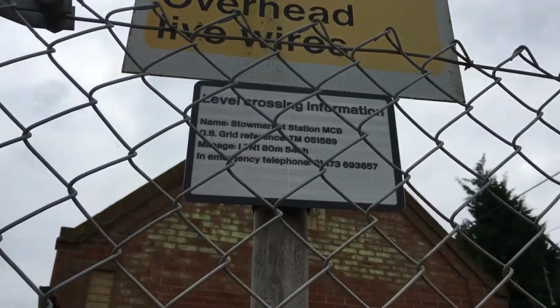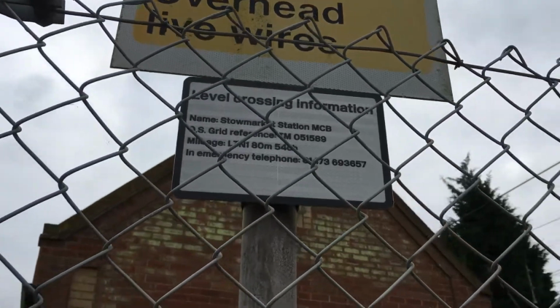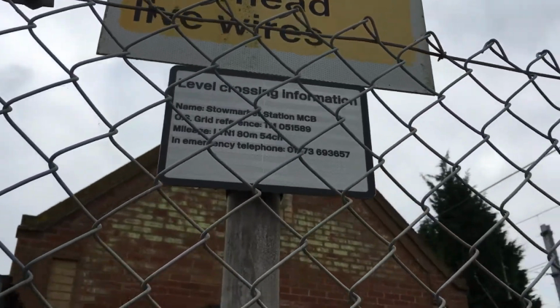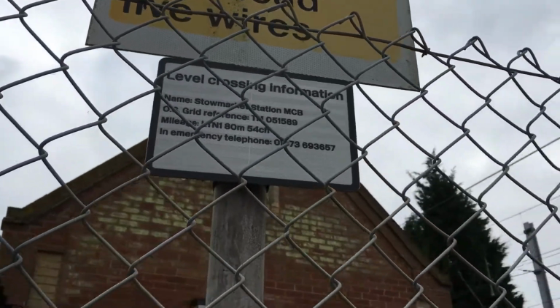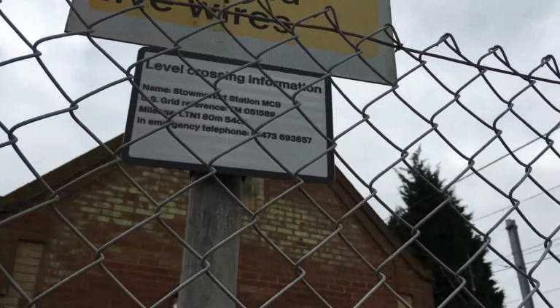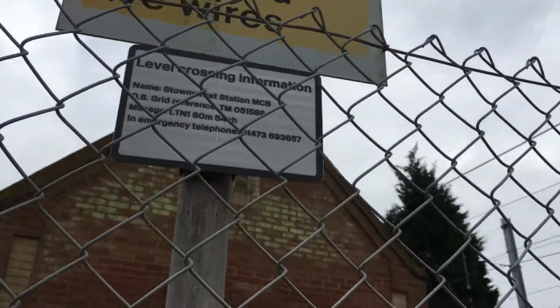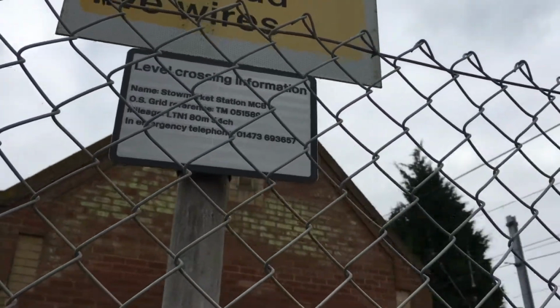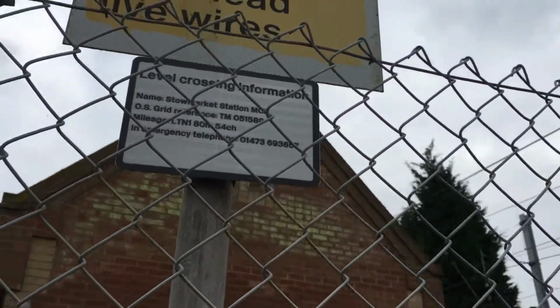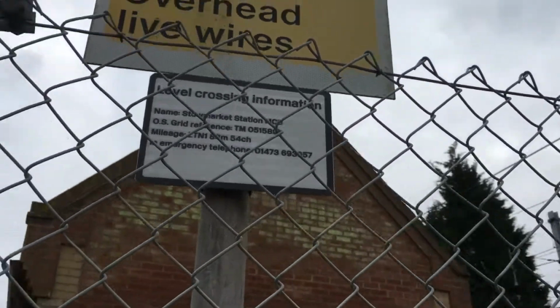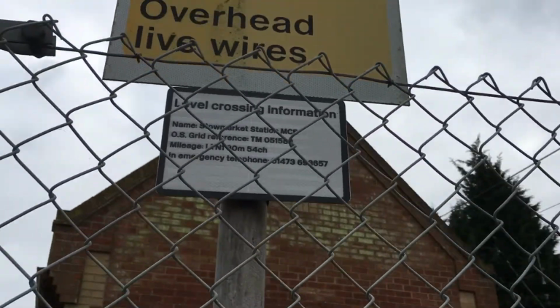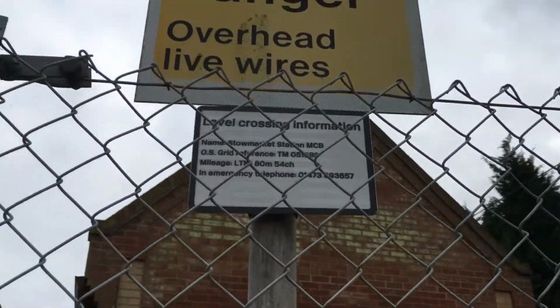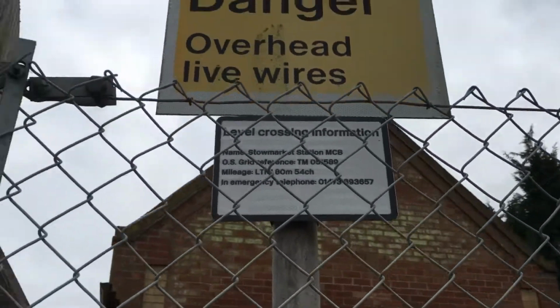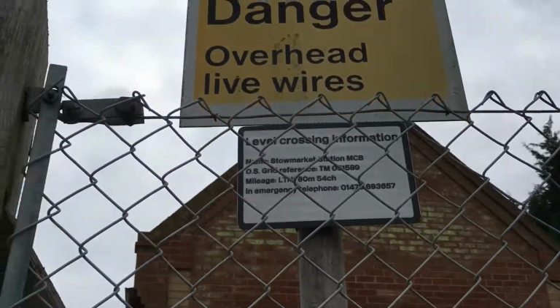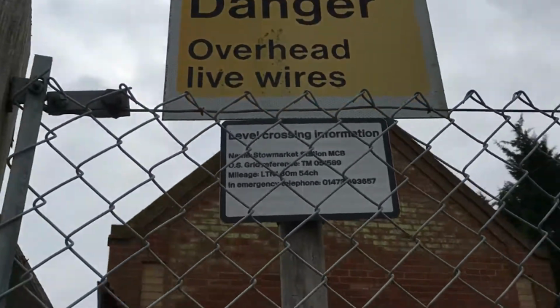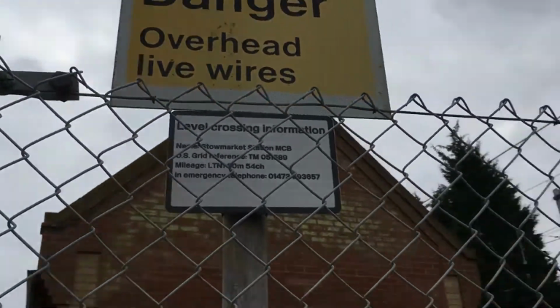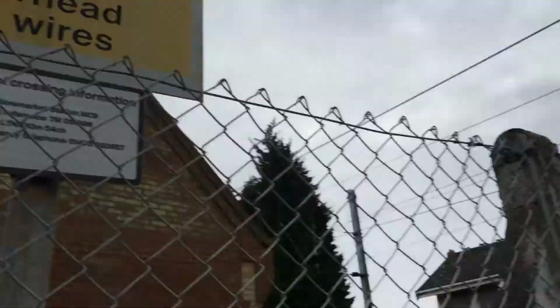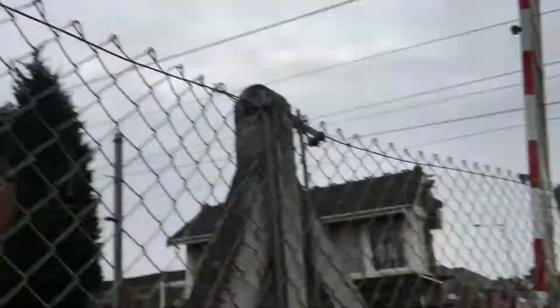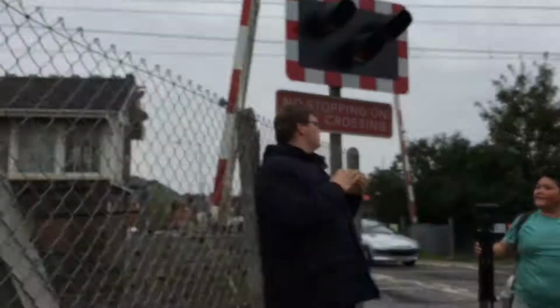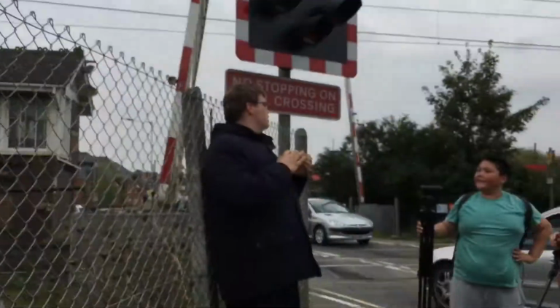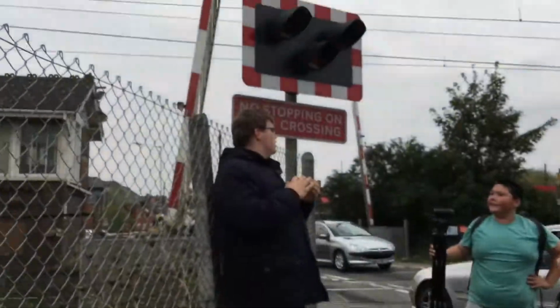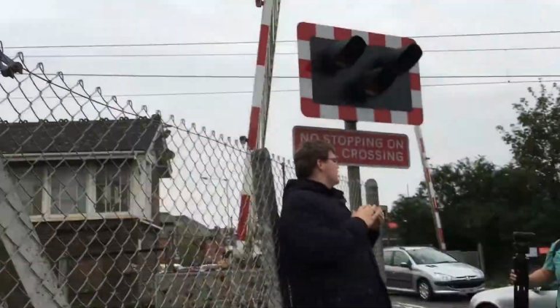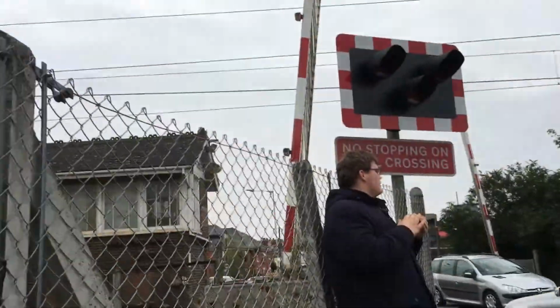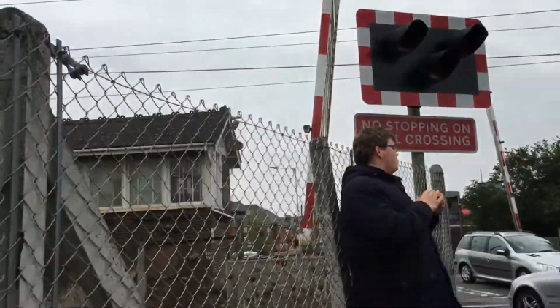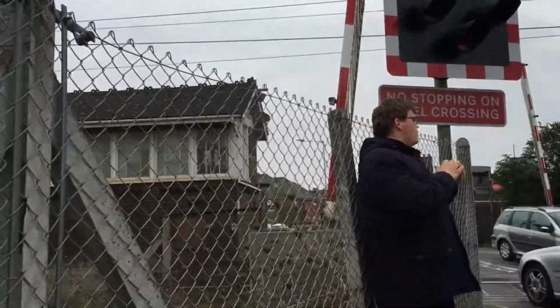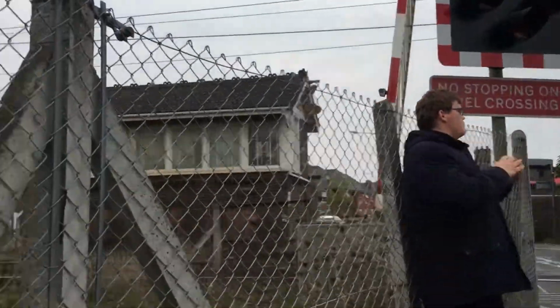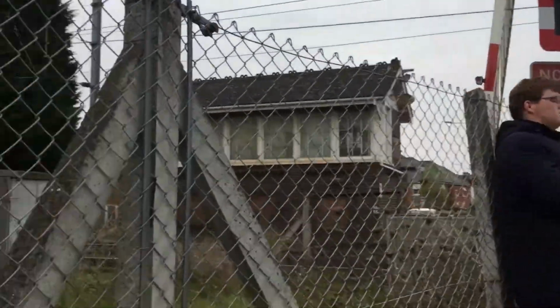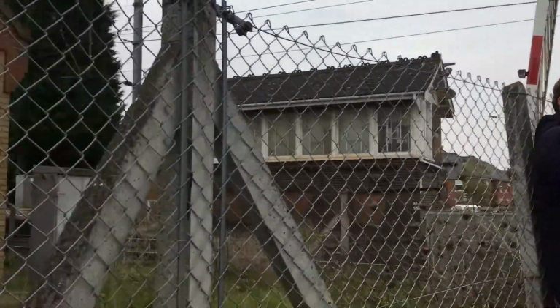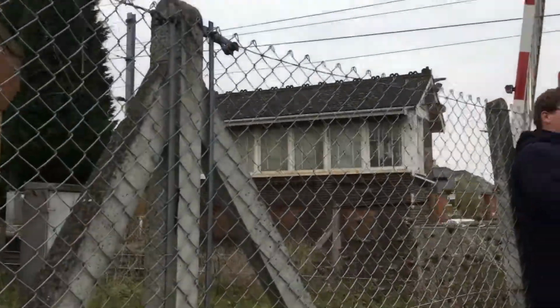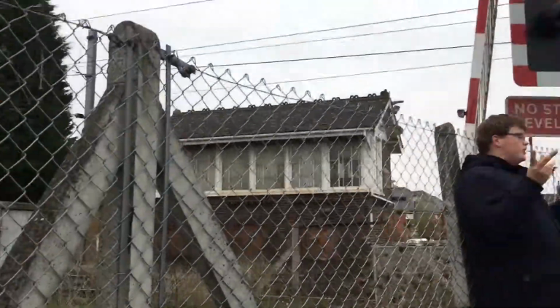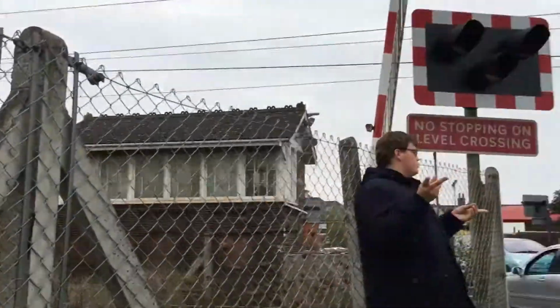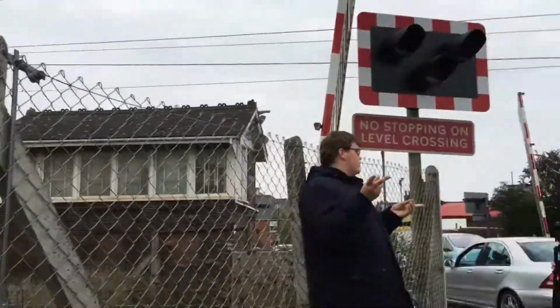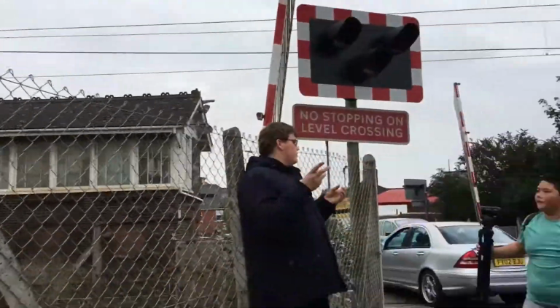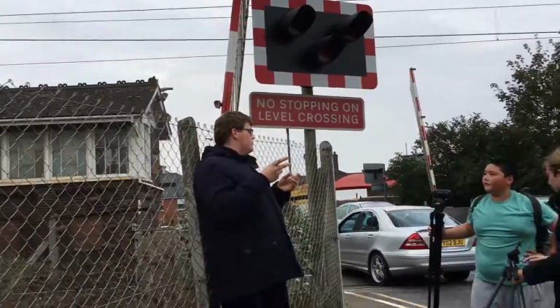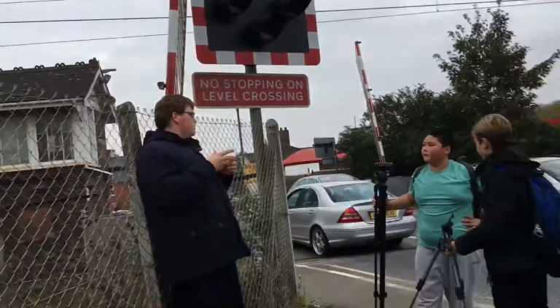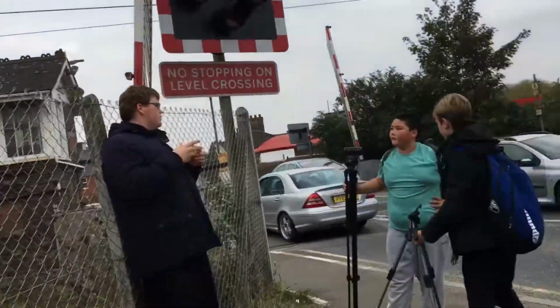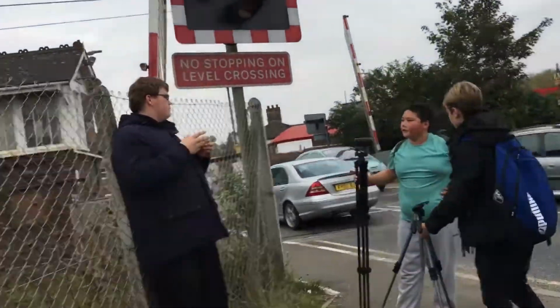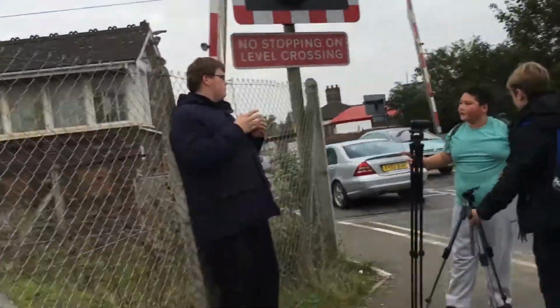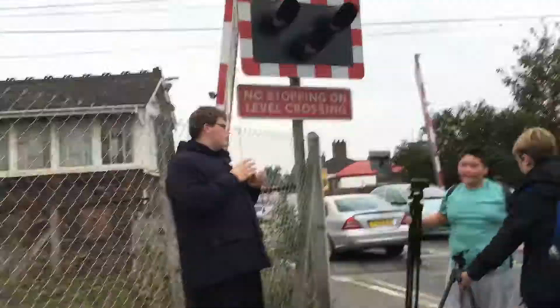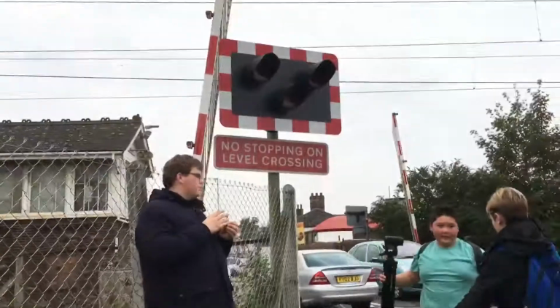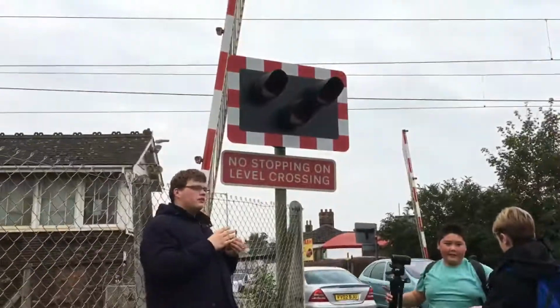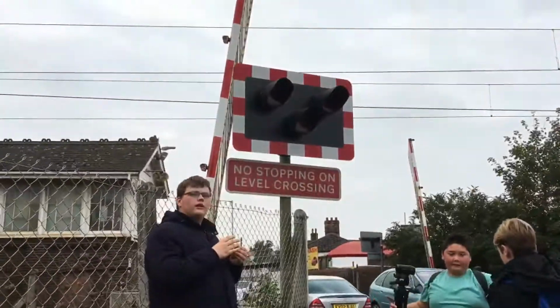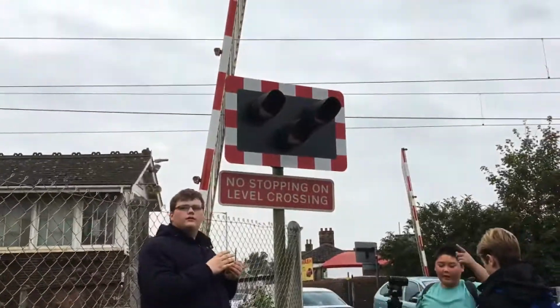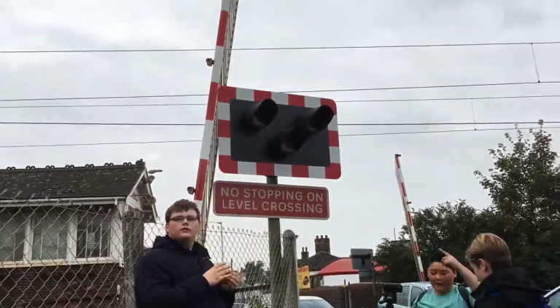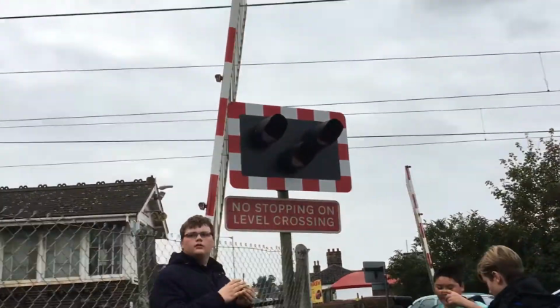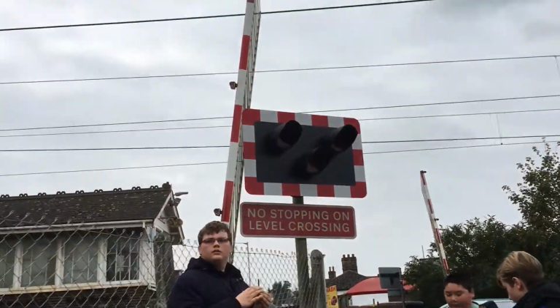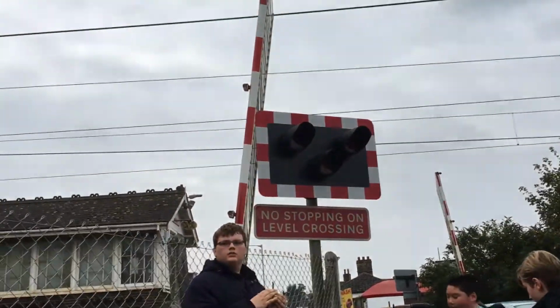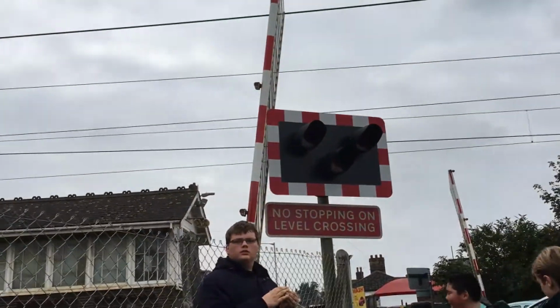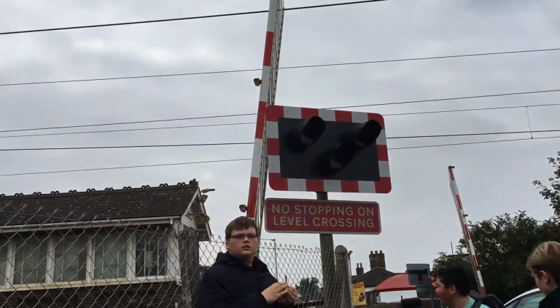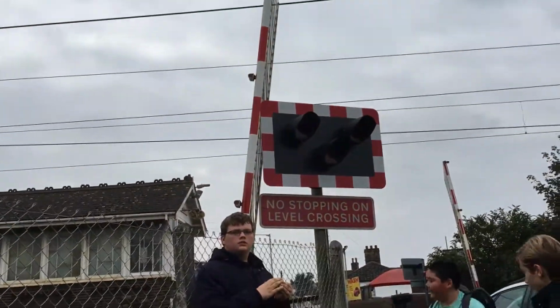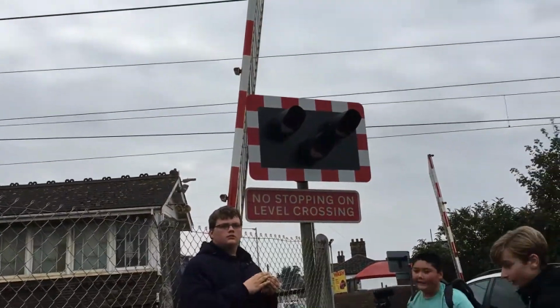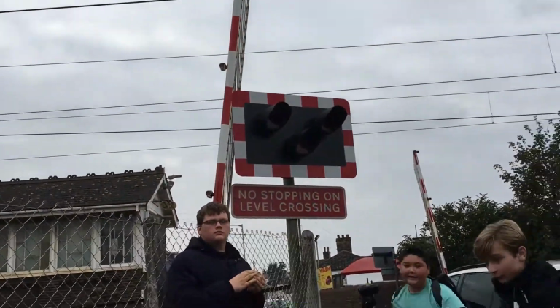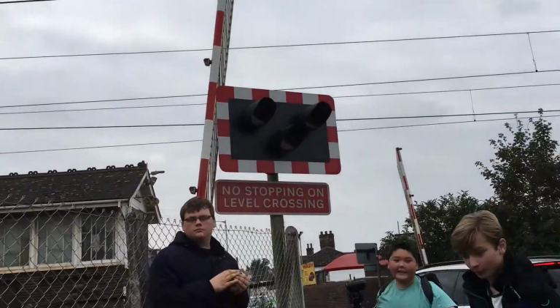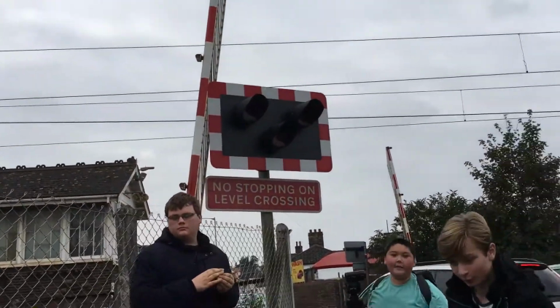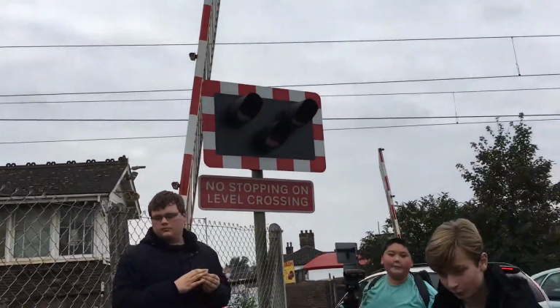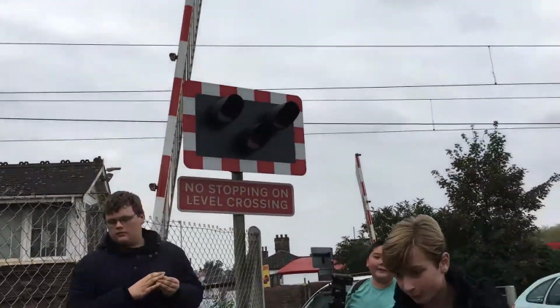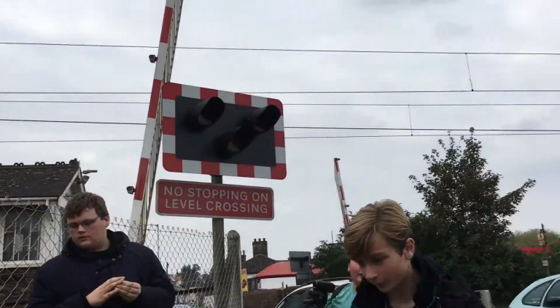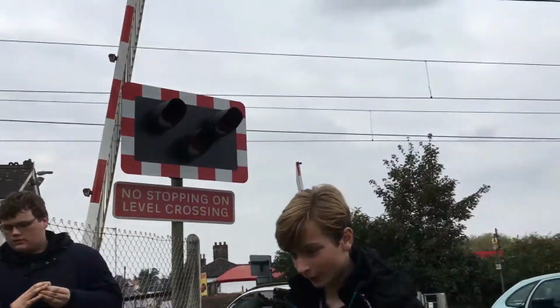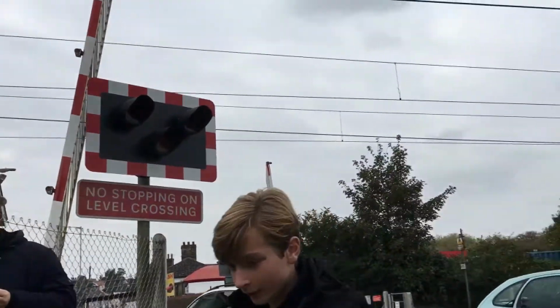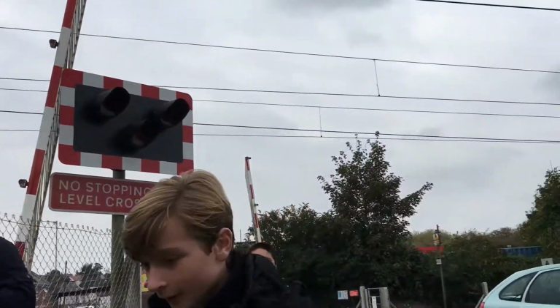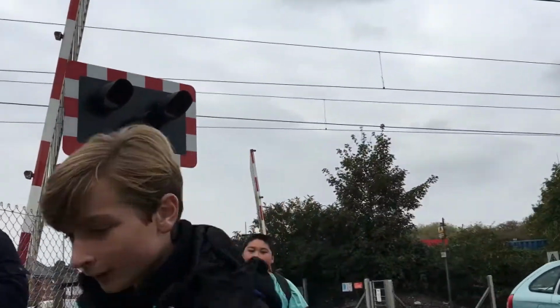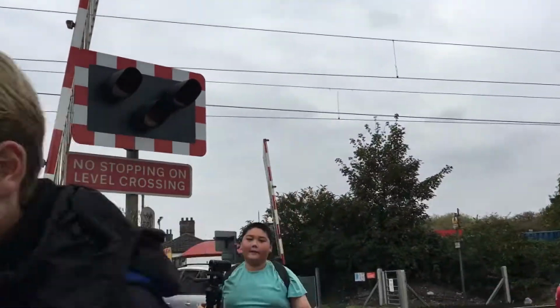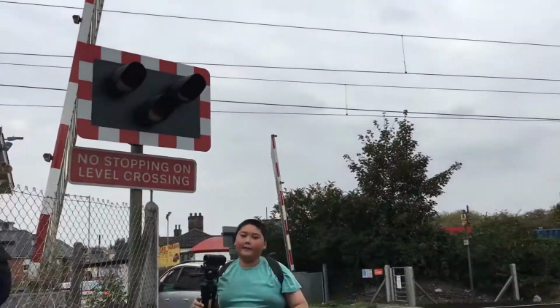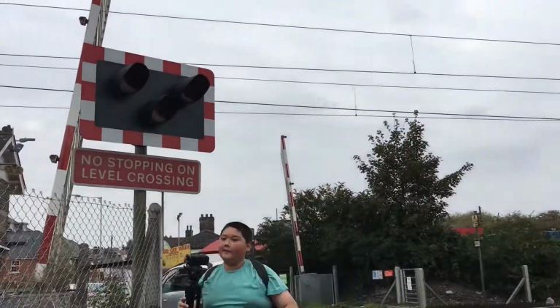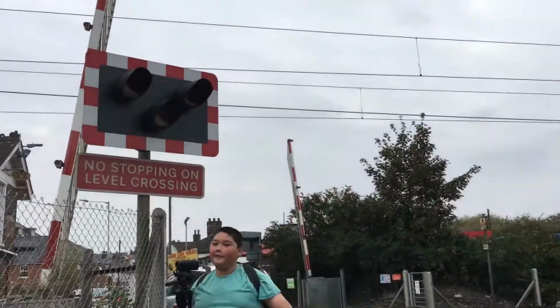Hello guys, AV Trains here. Here is the showcase of Stone Market Station level crossing in Suffolk.